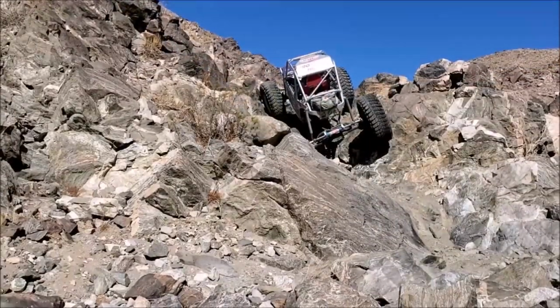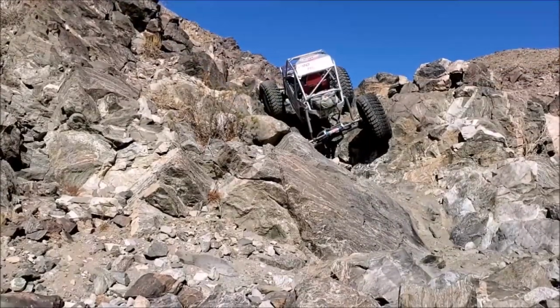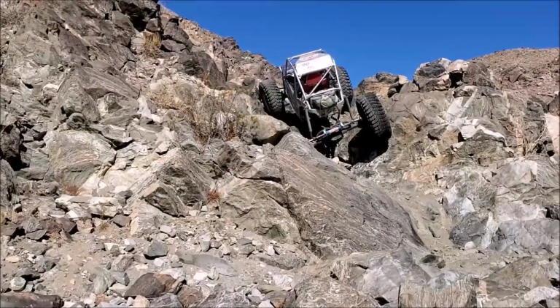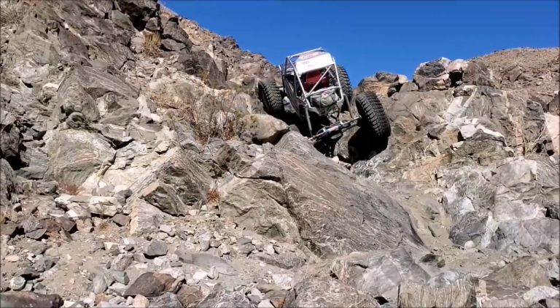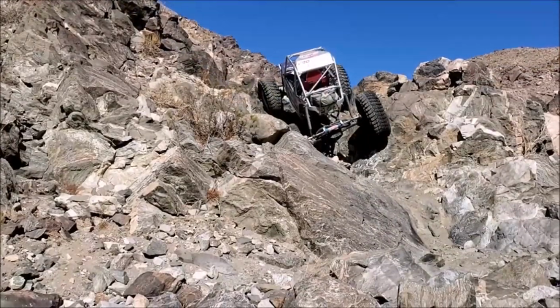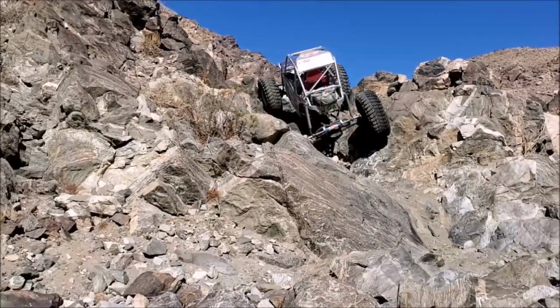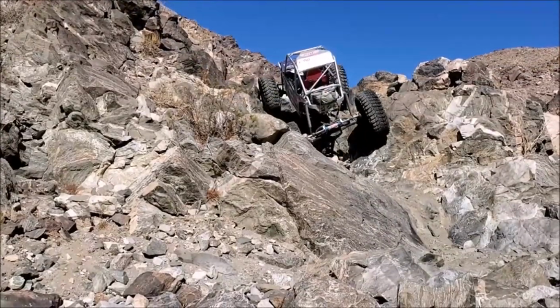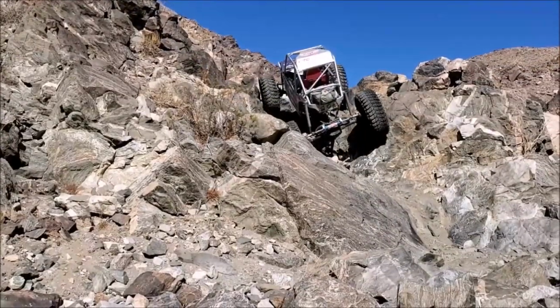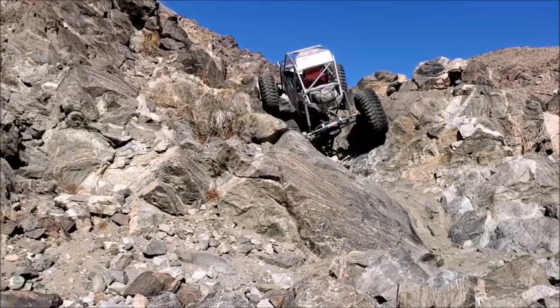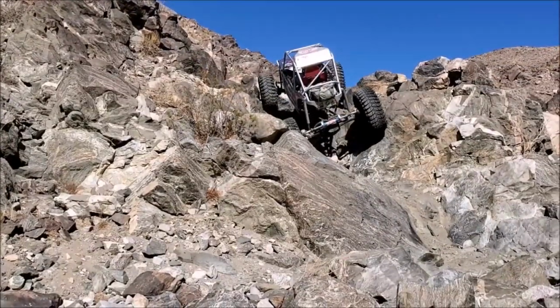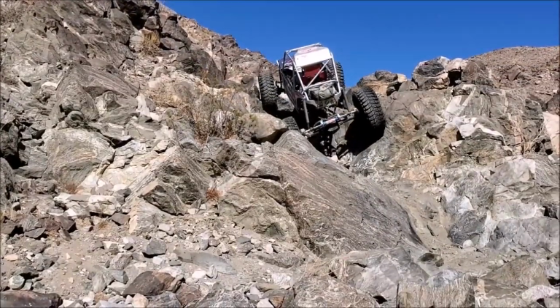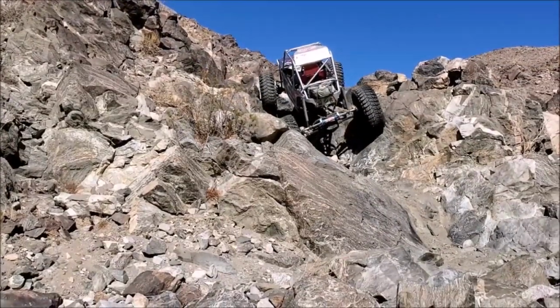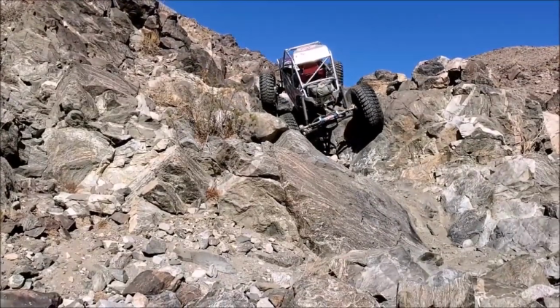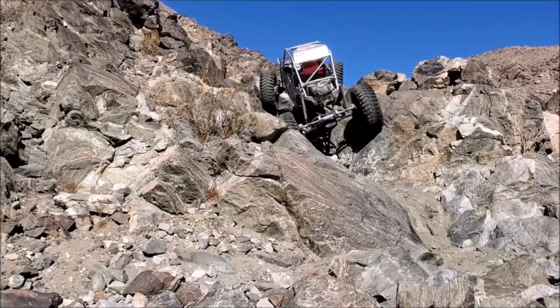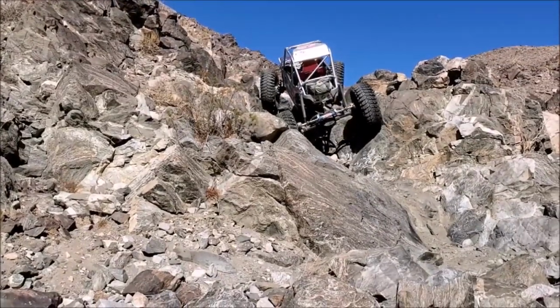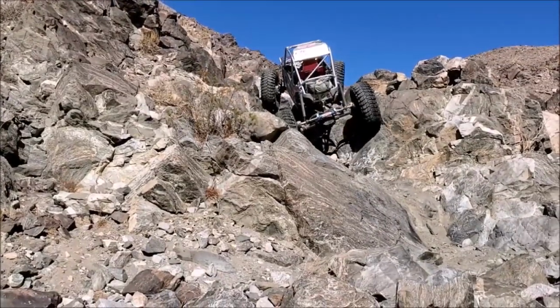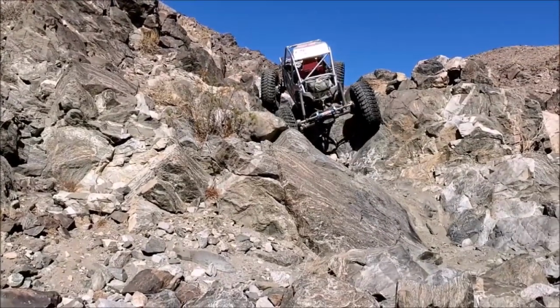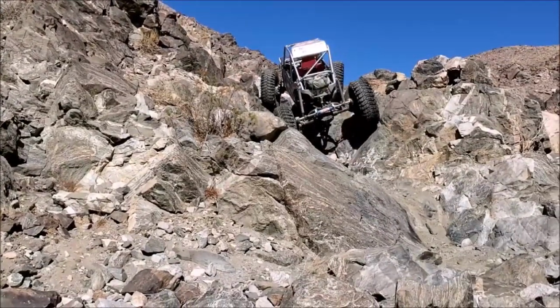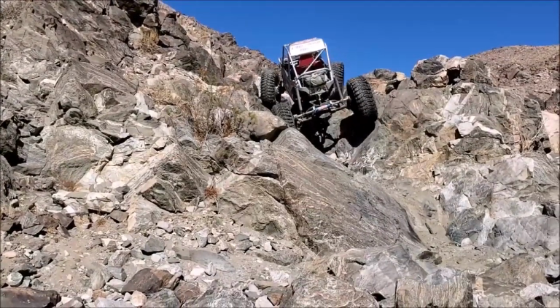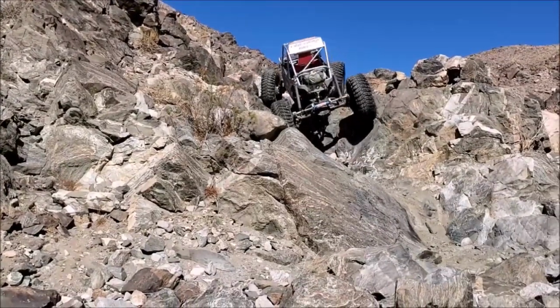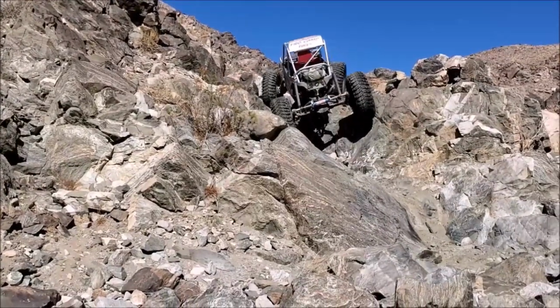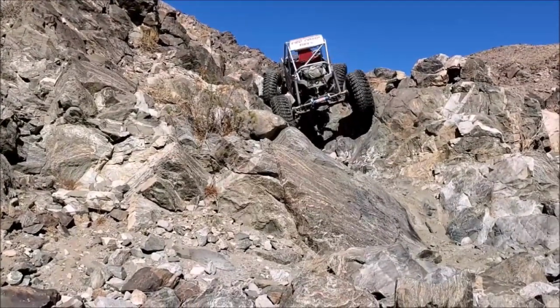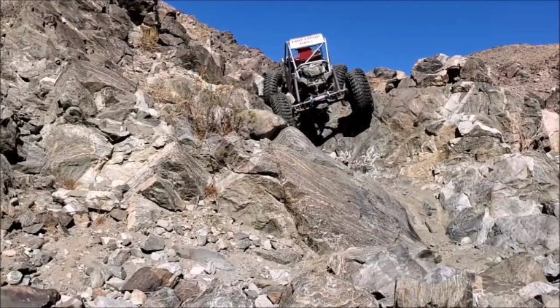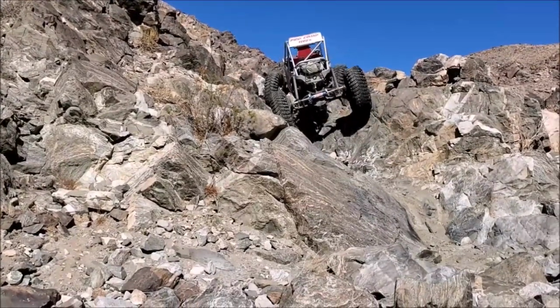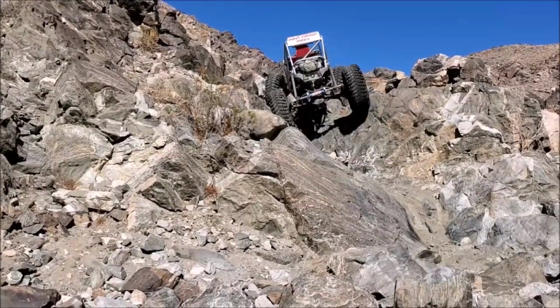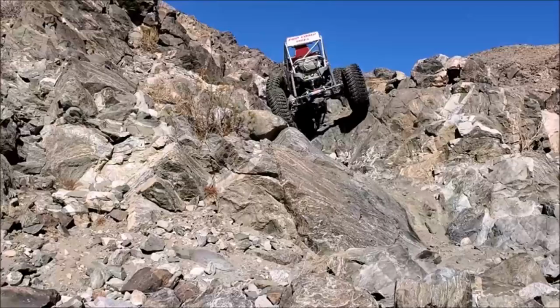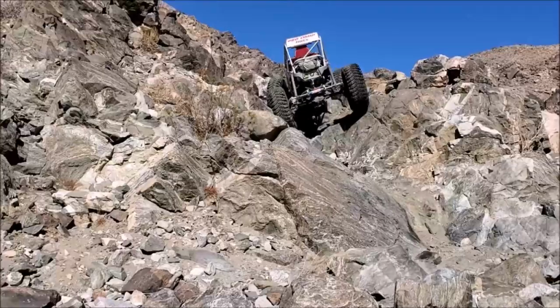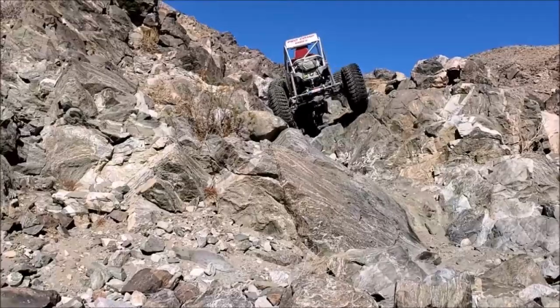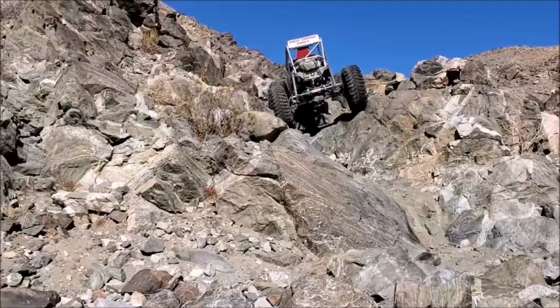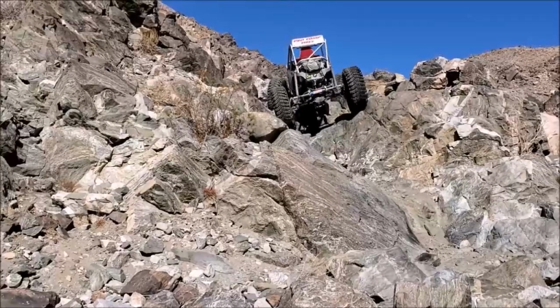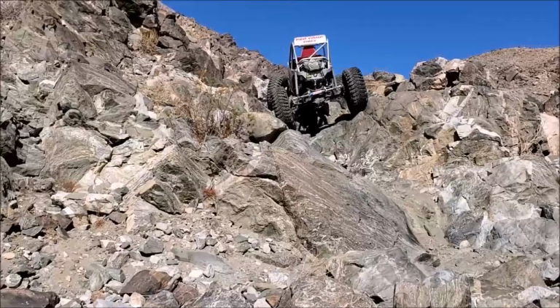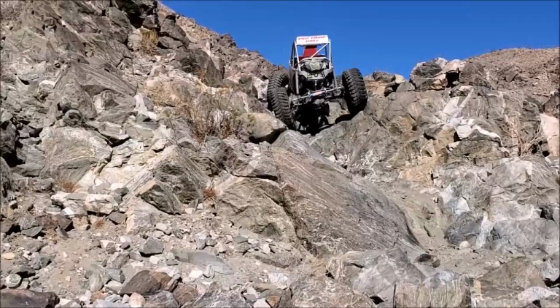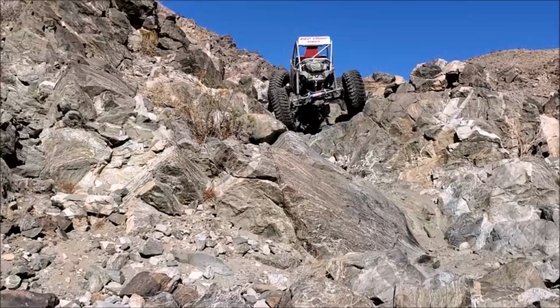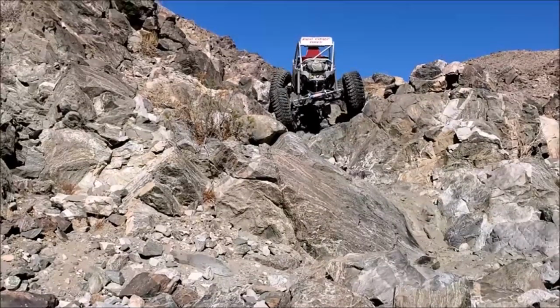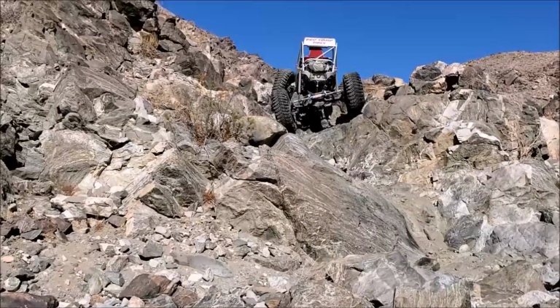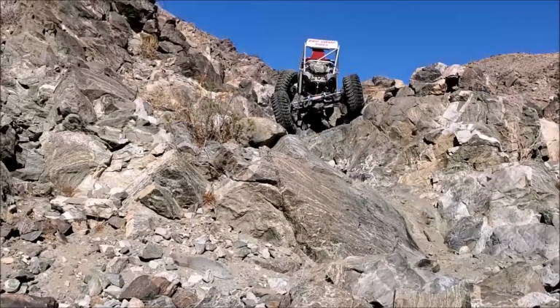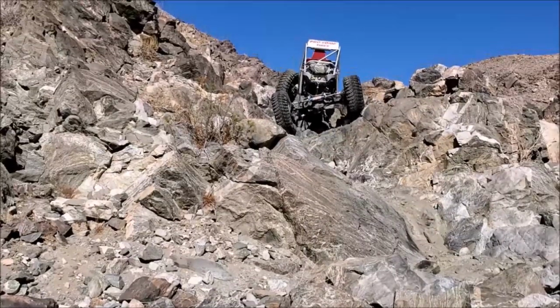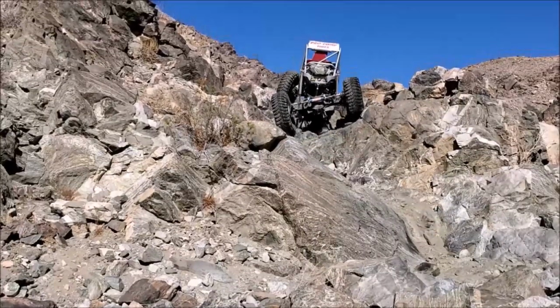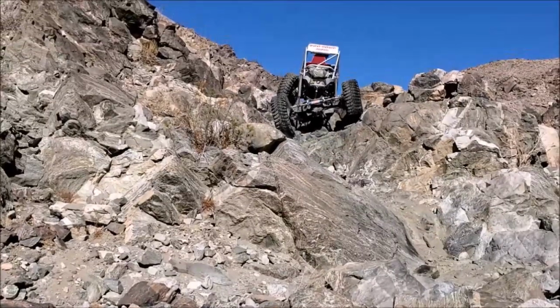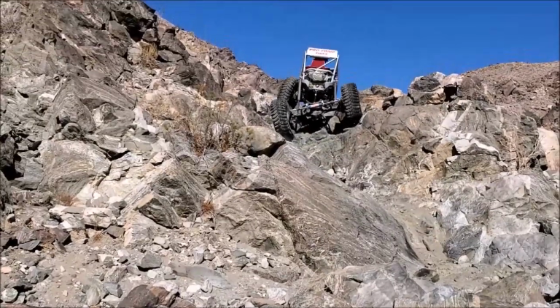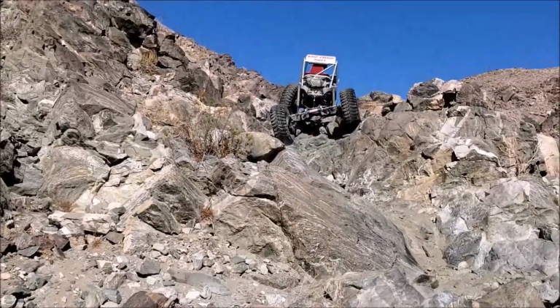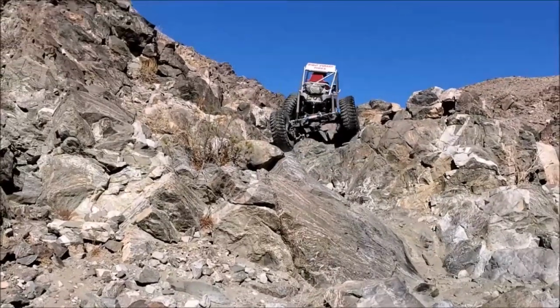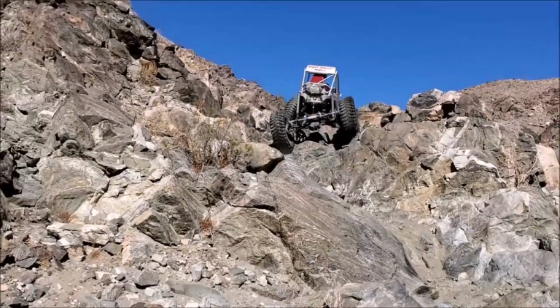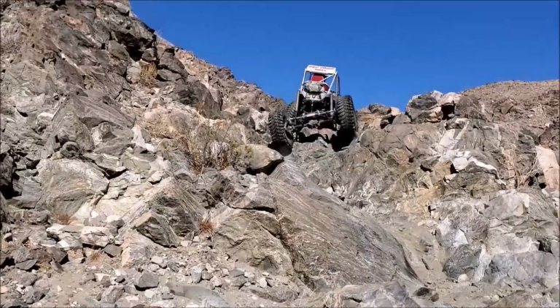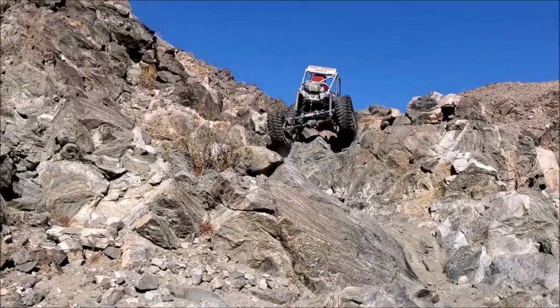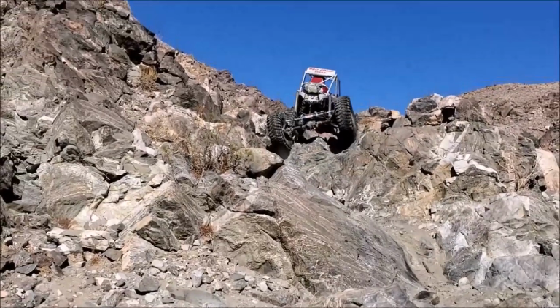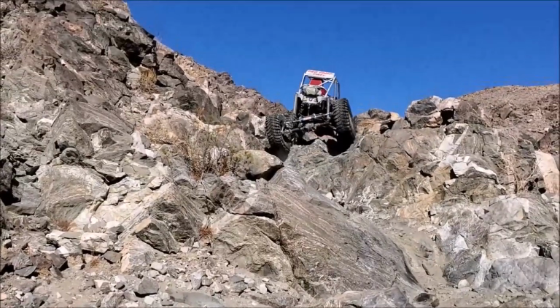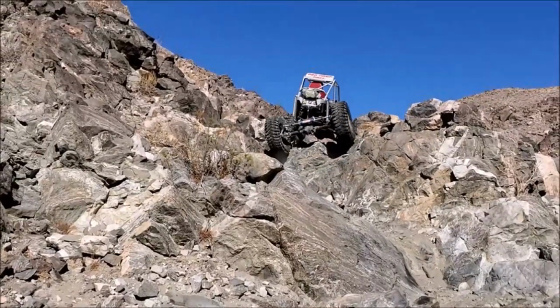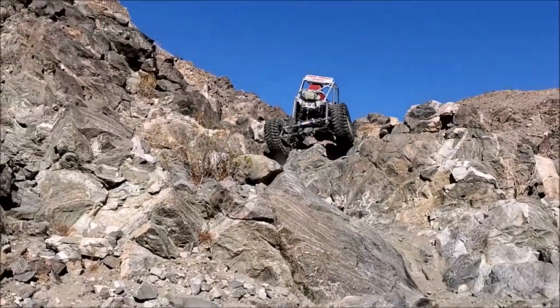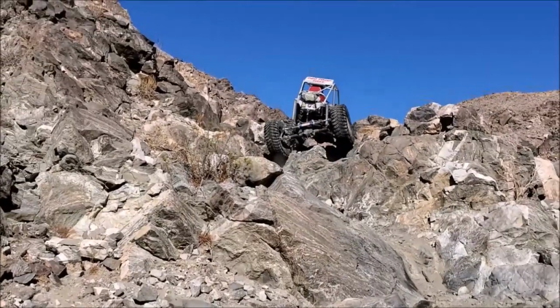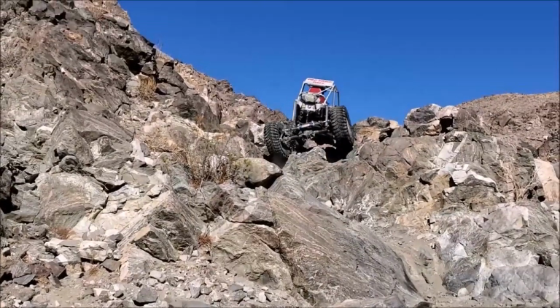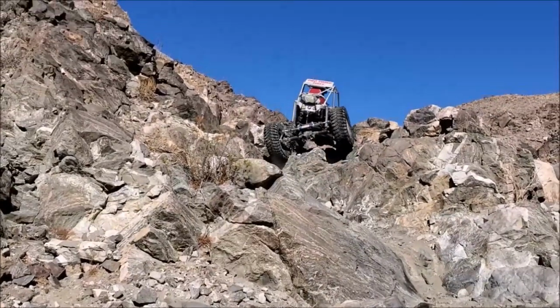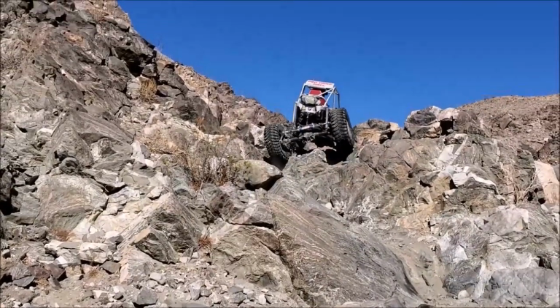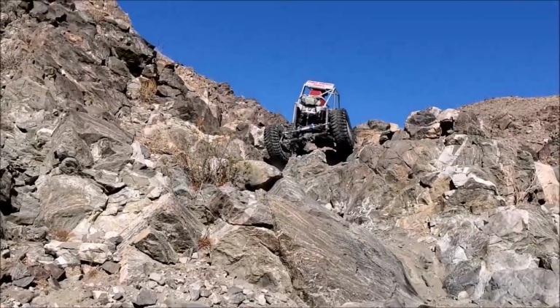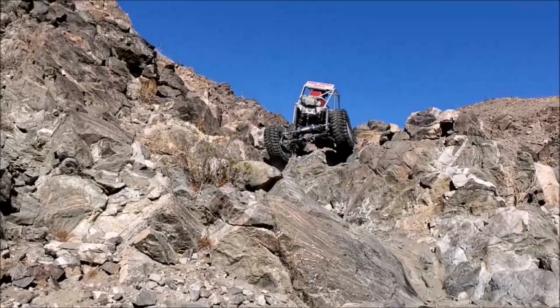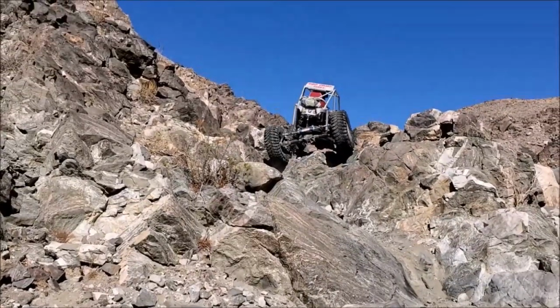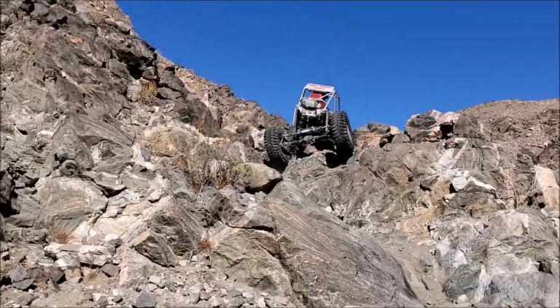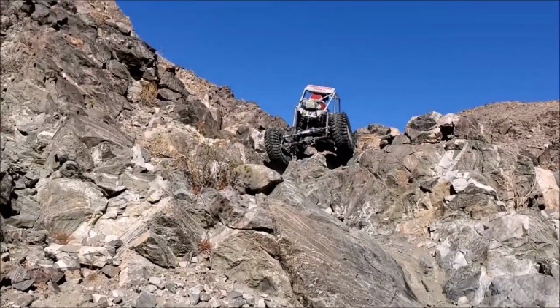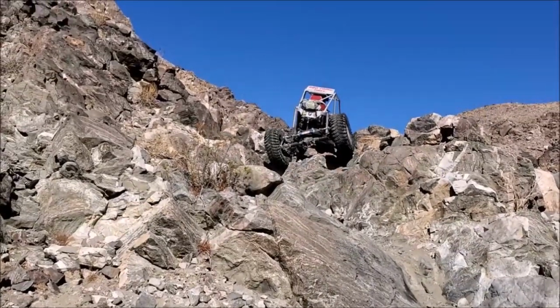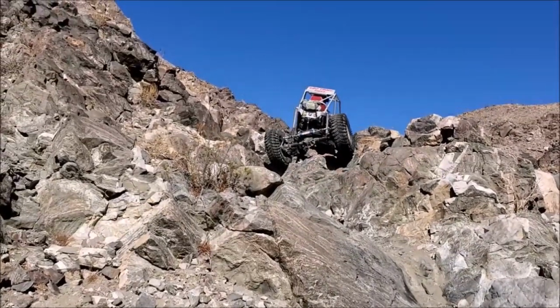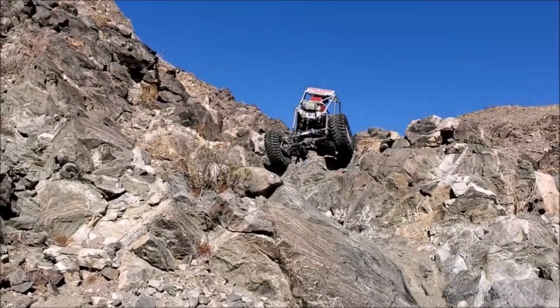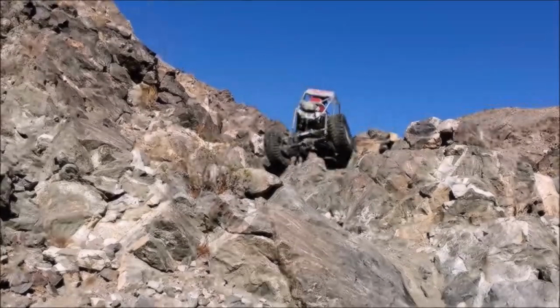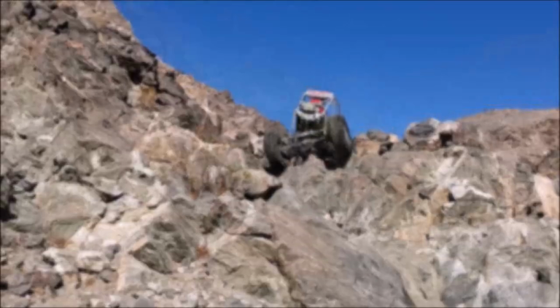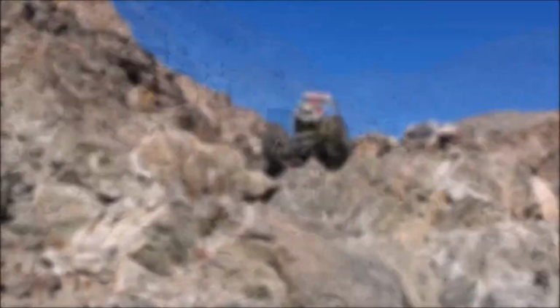This is Richard 'Goat Man' on 40-inch treps absolutely owning this obstacle. Goat Man is the most experienced rock crawler in our group.